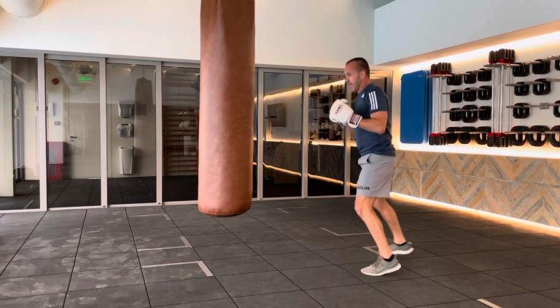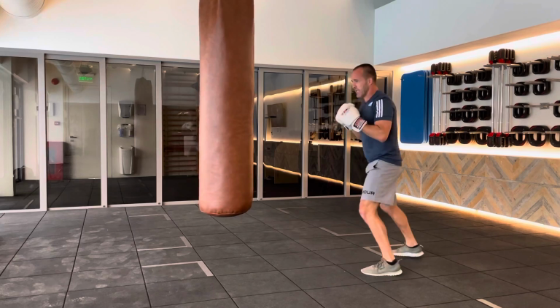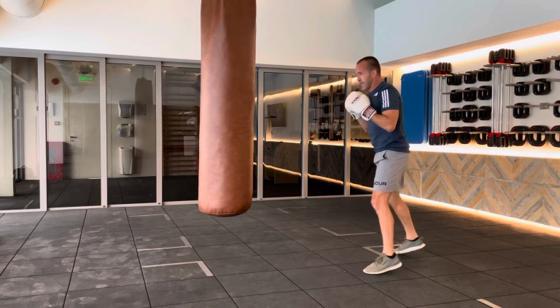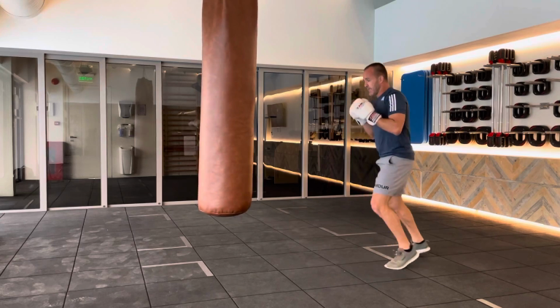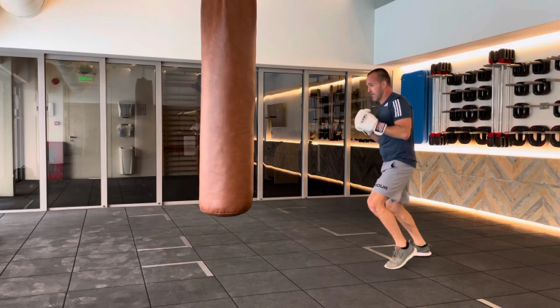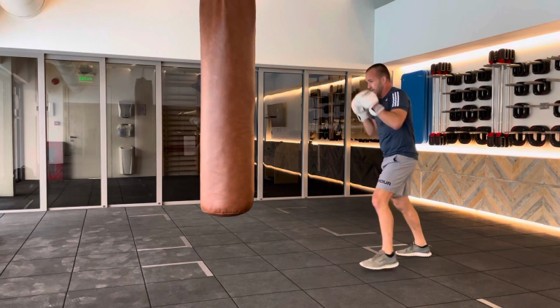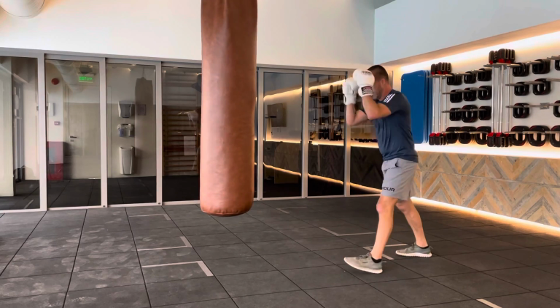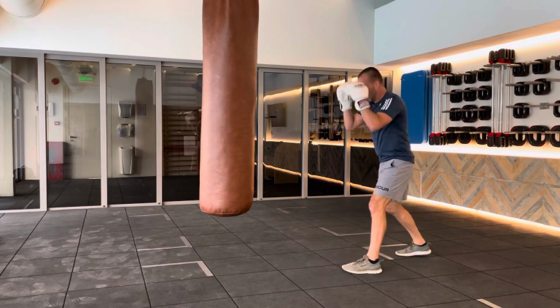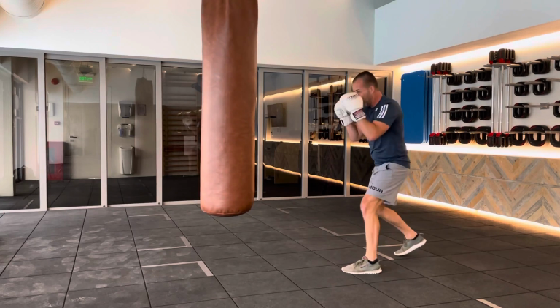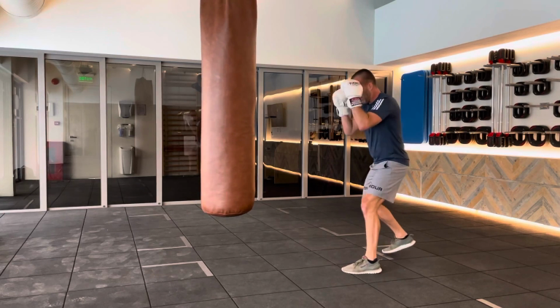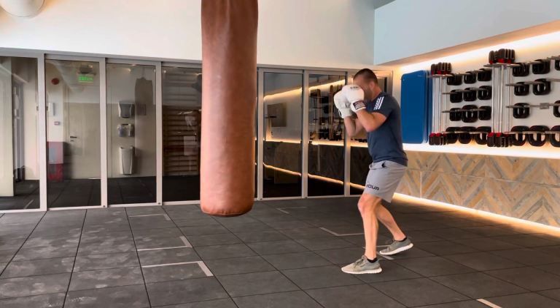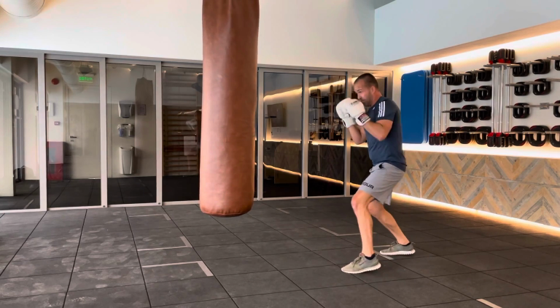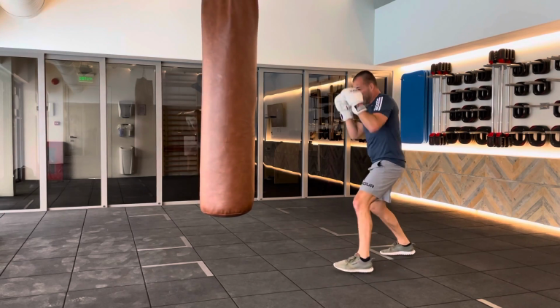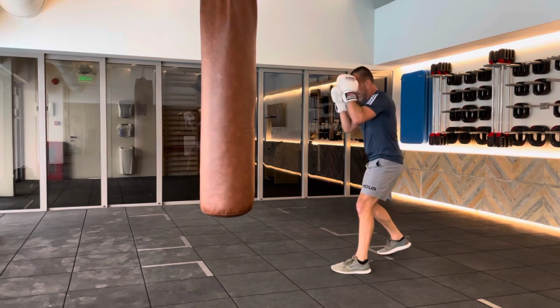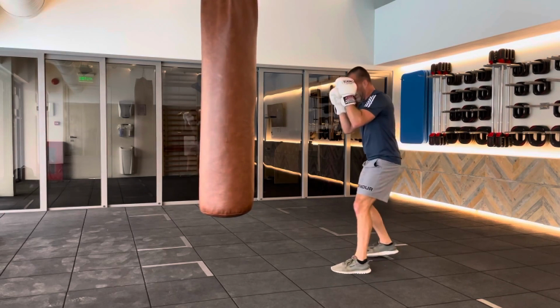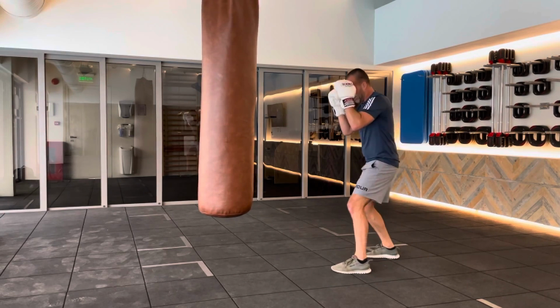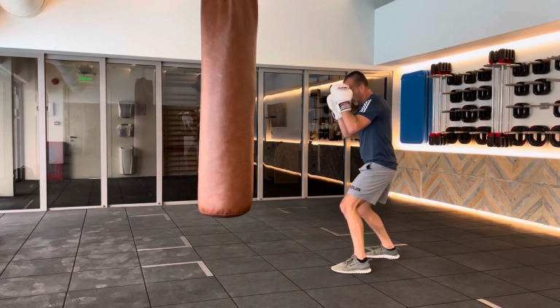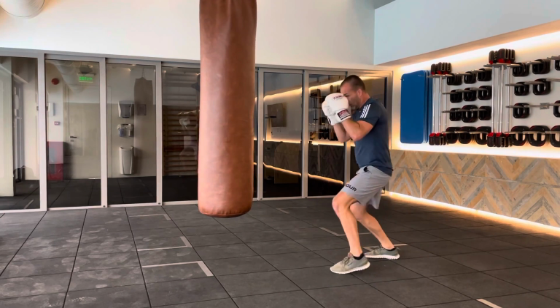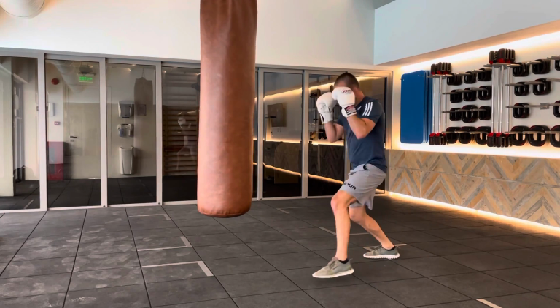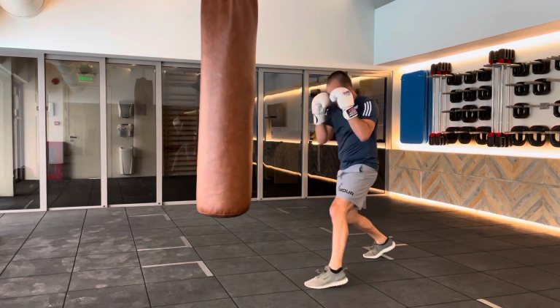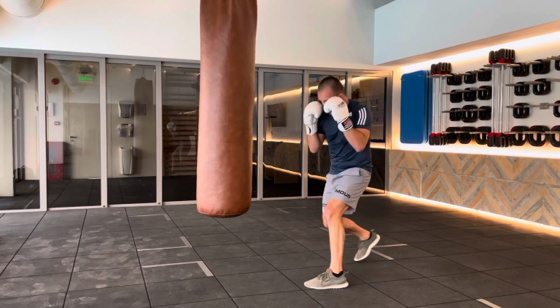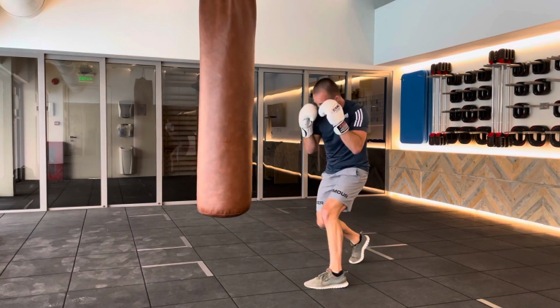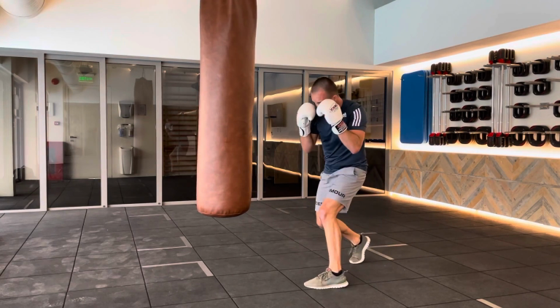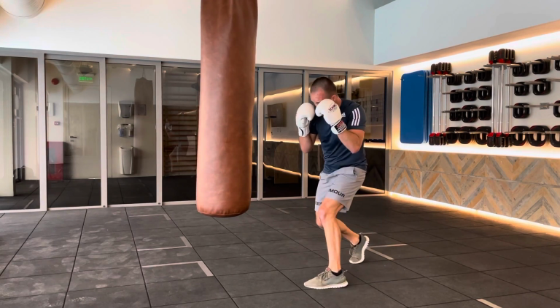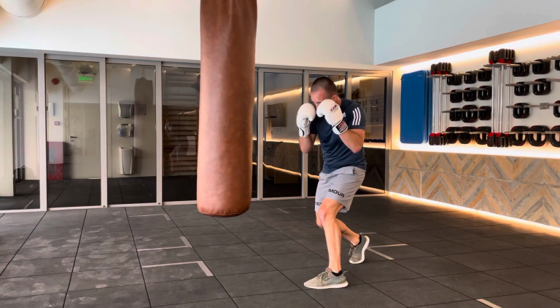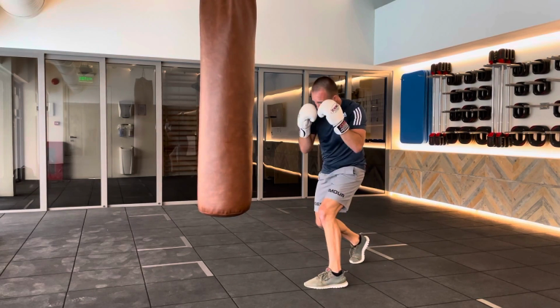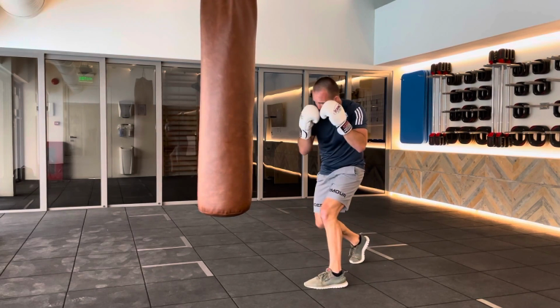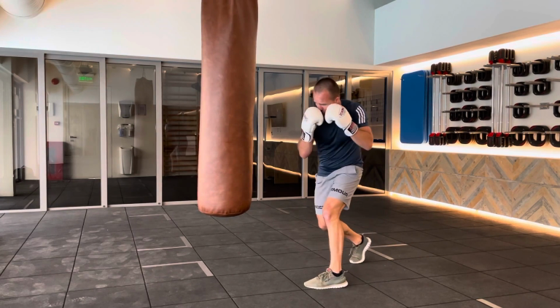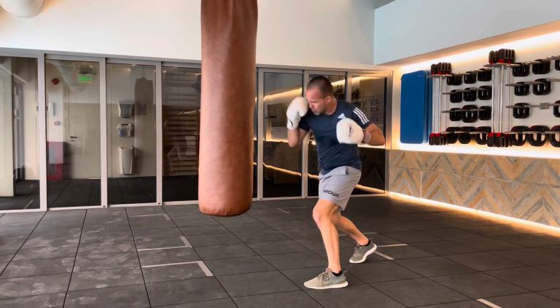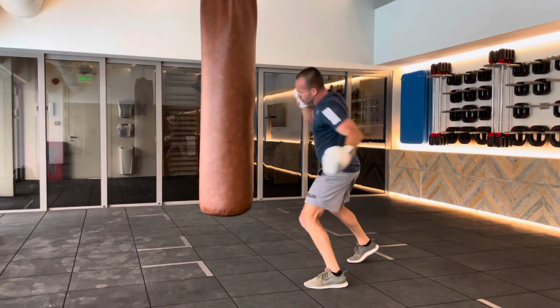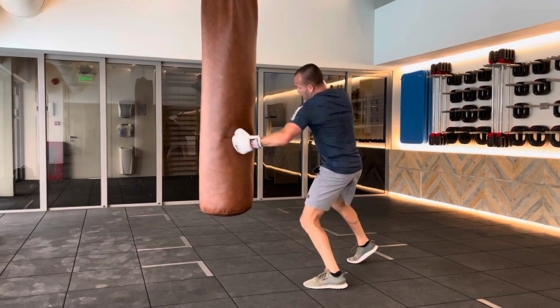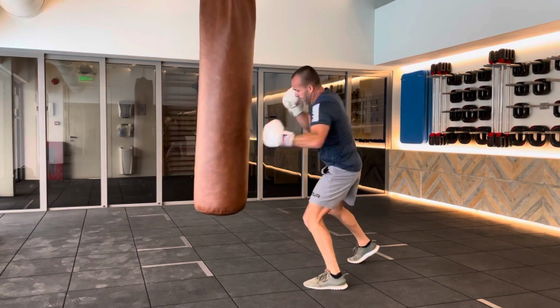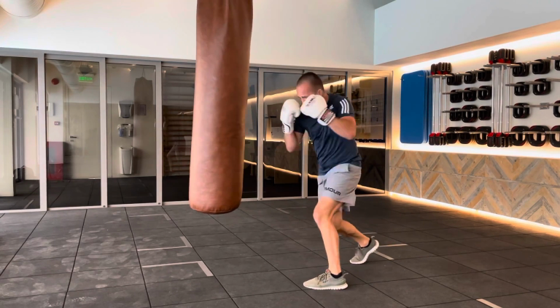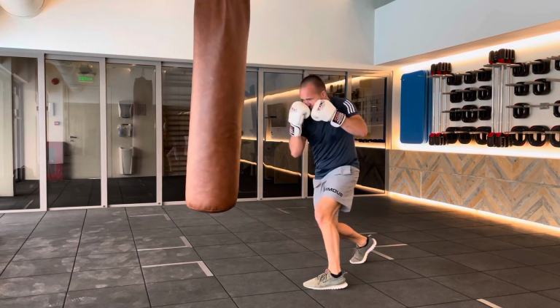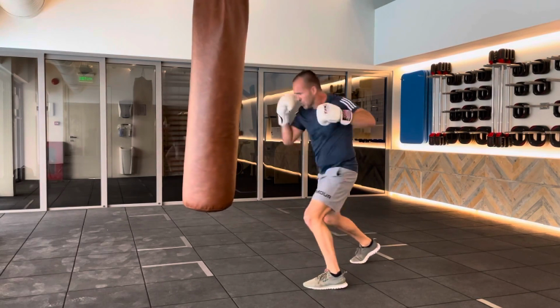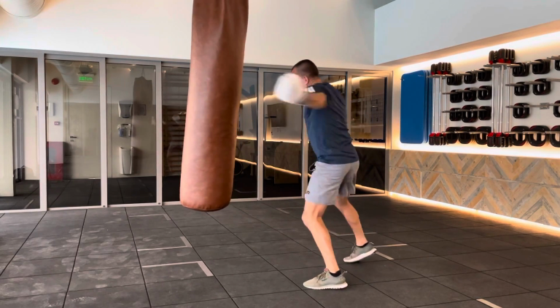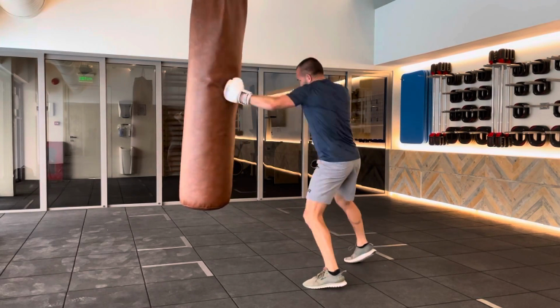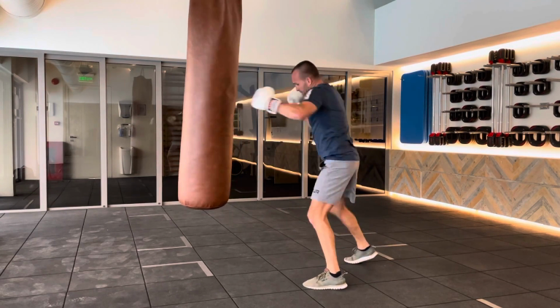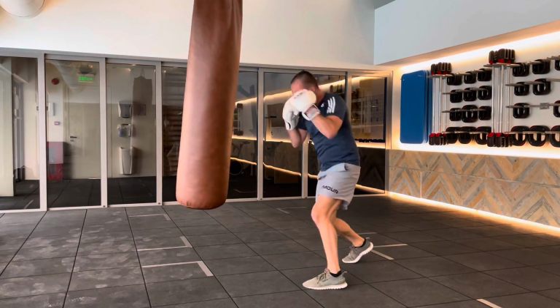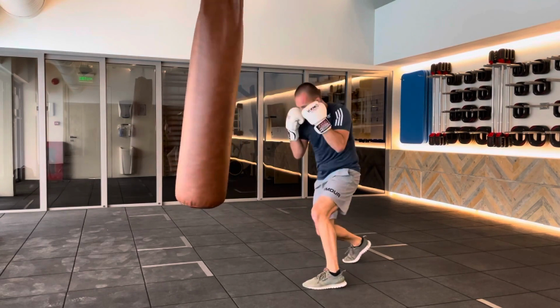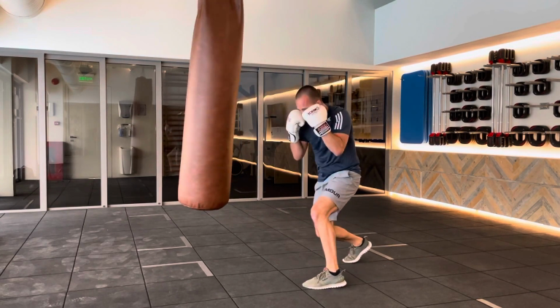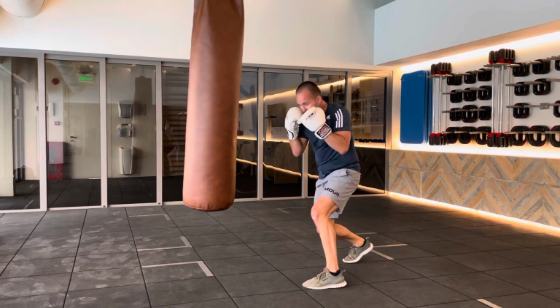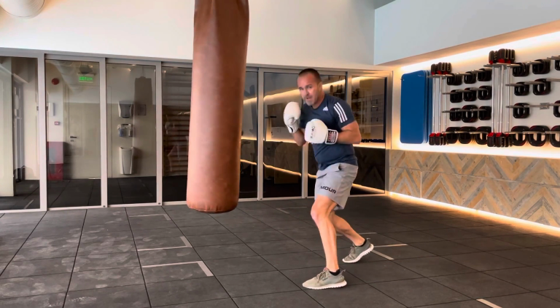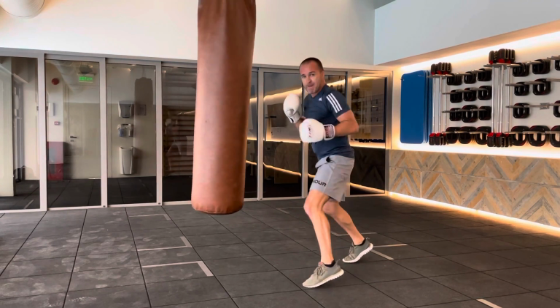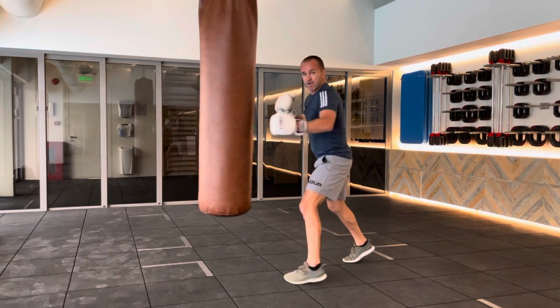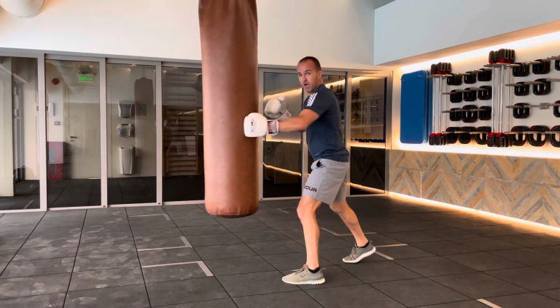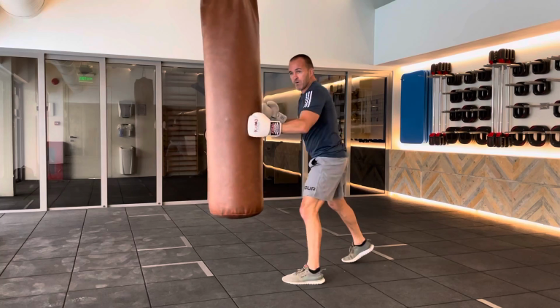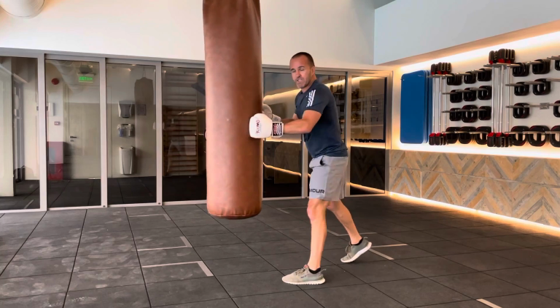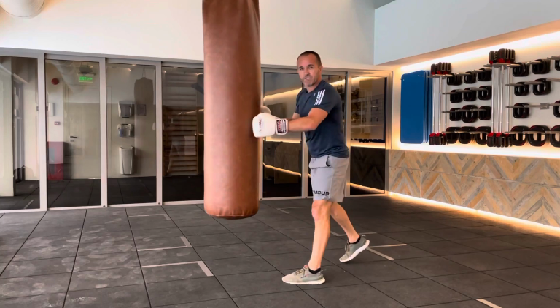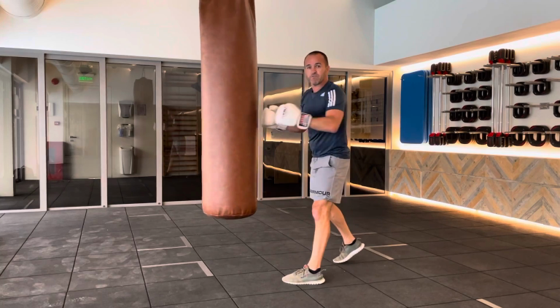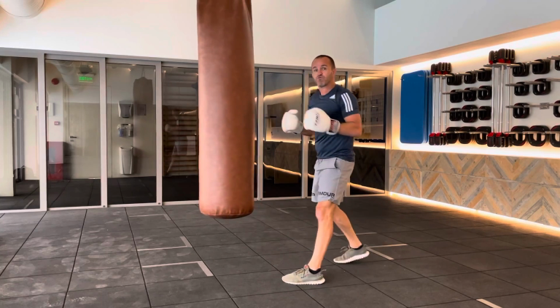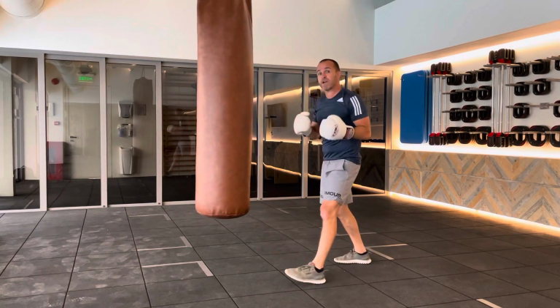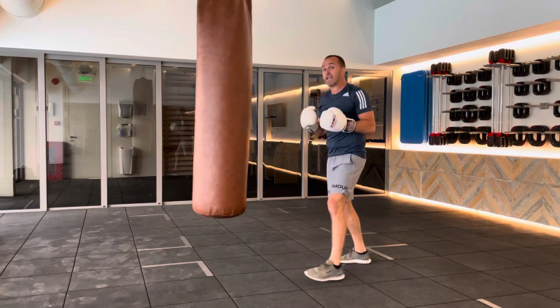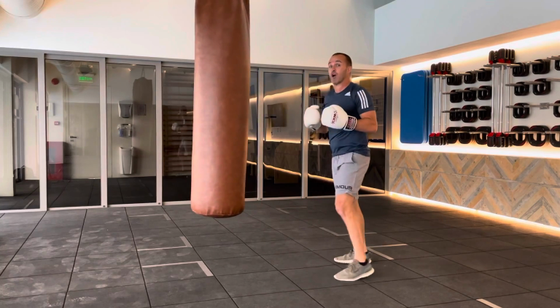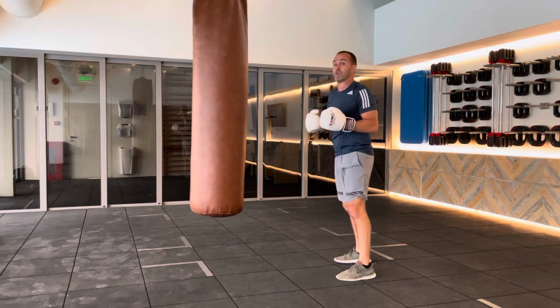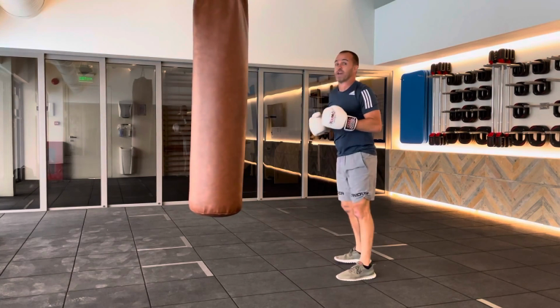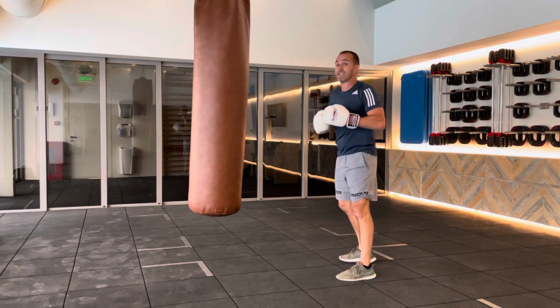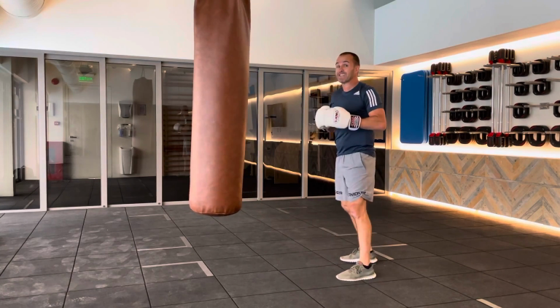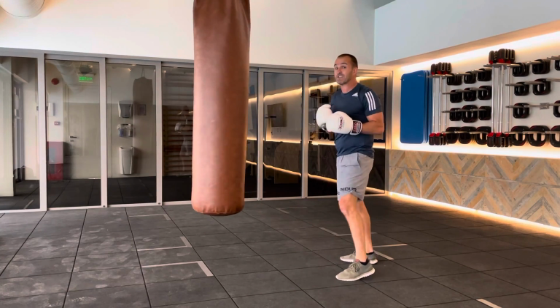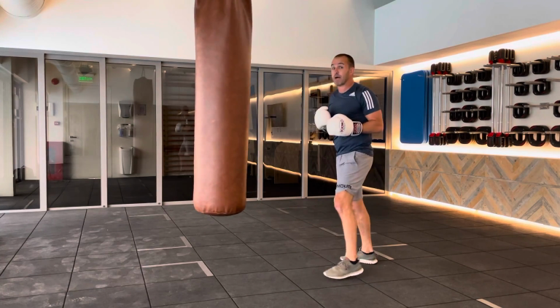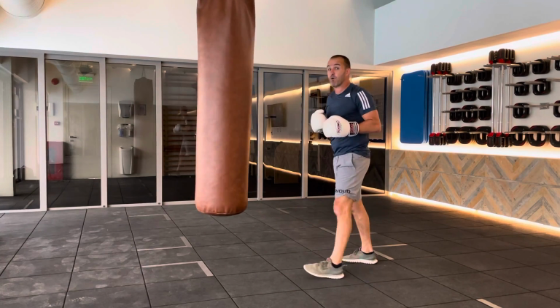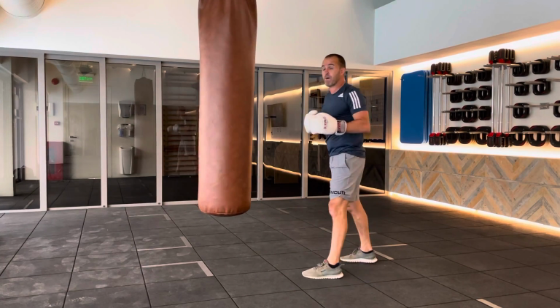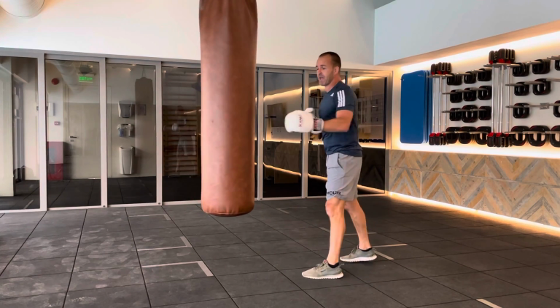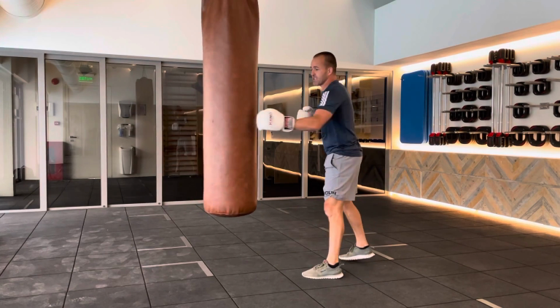Again from here — step in, throw the combination, and we reload. It's like a double bounce.